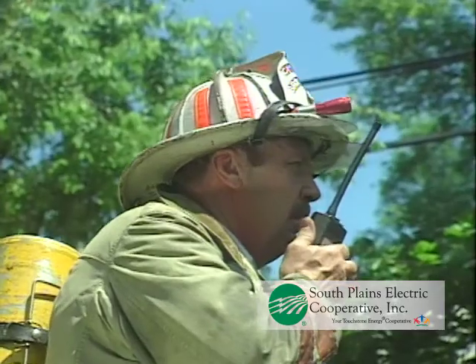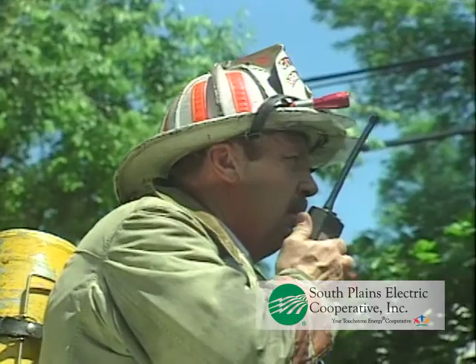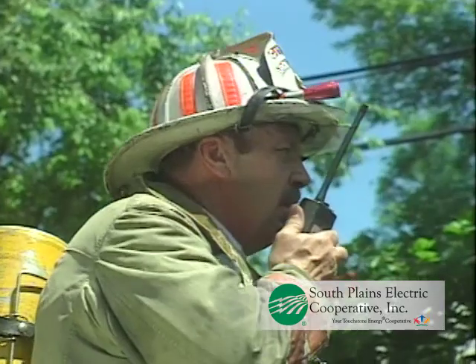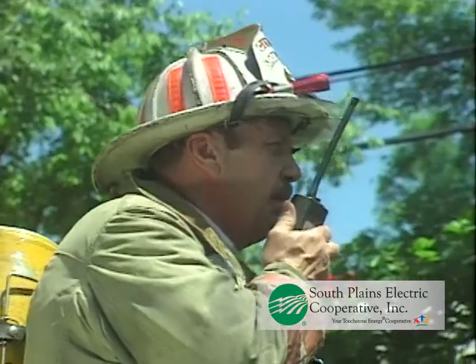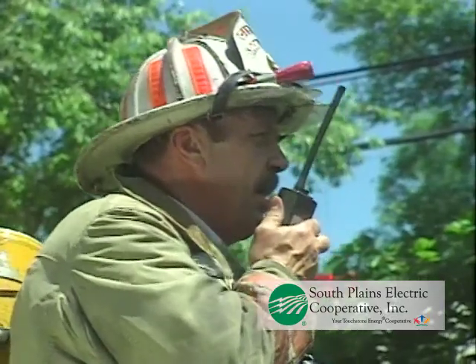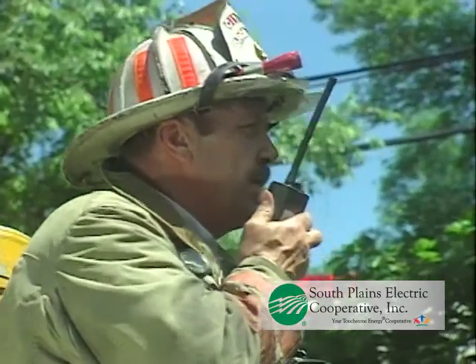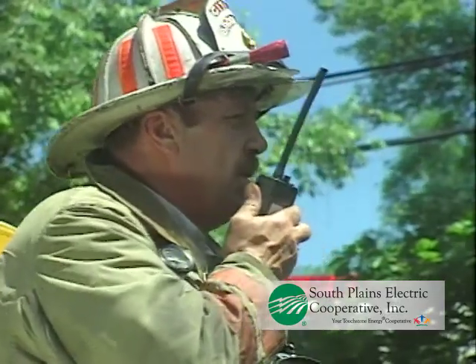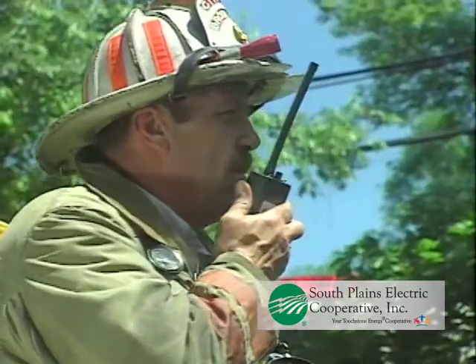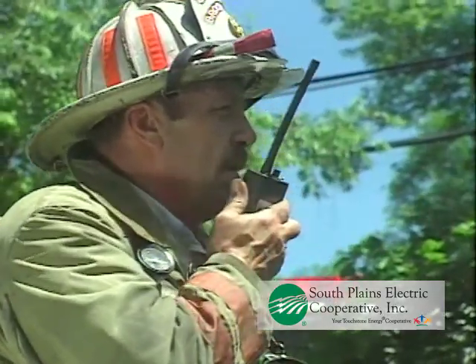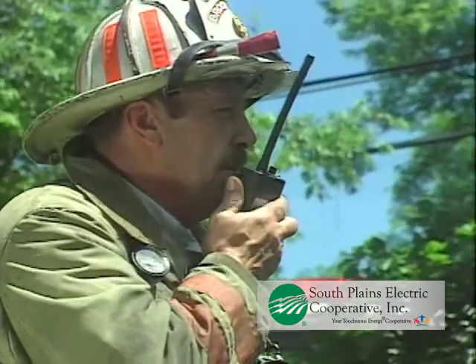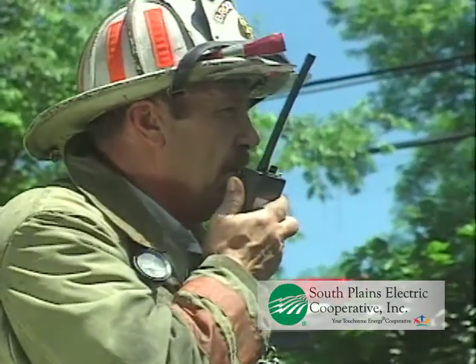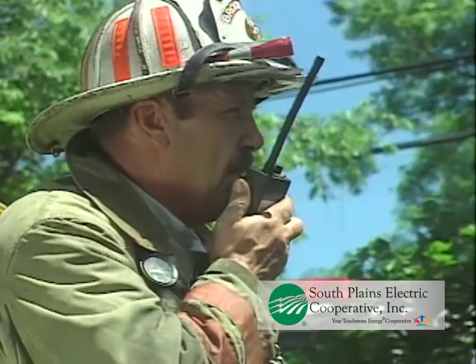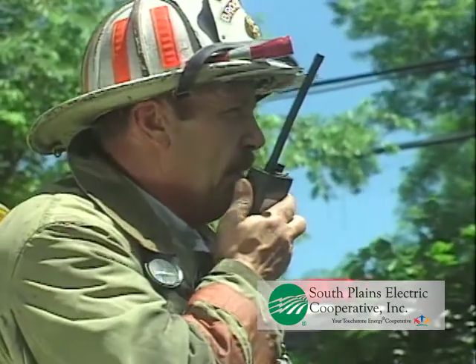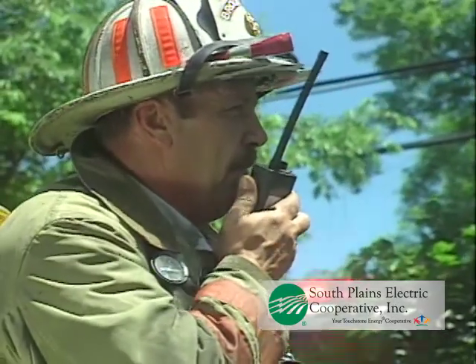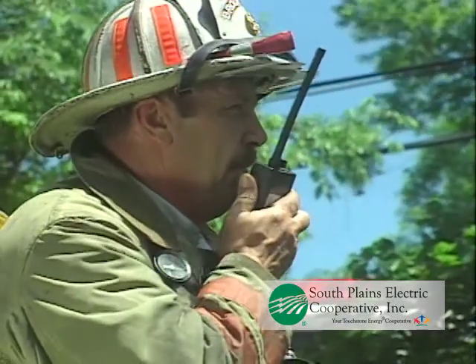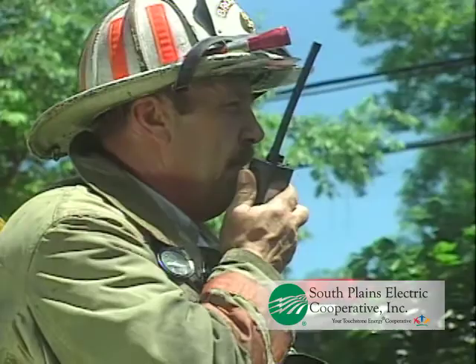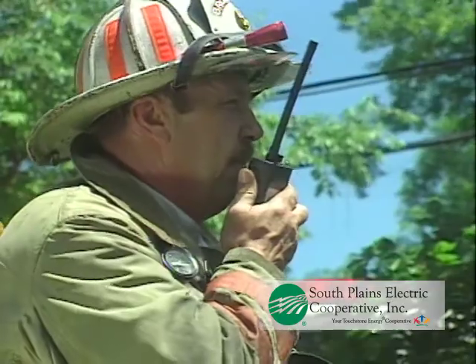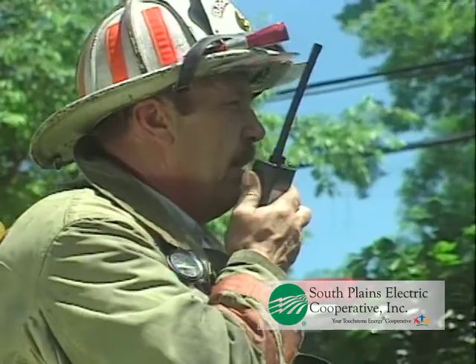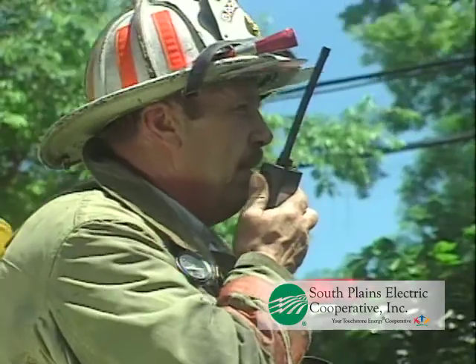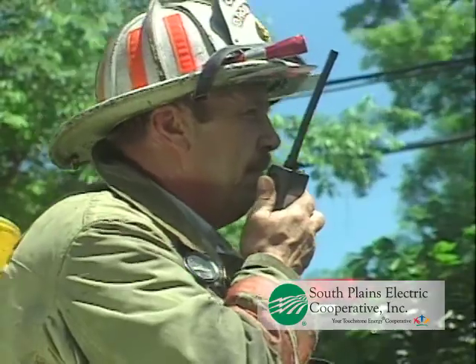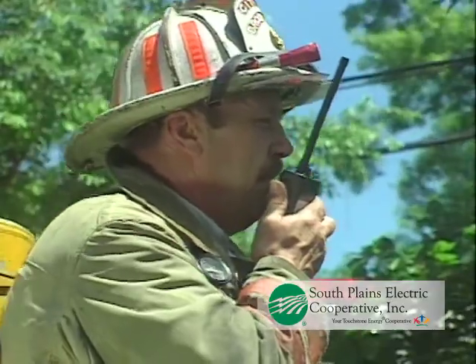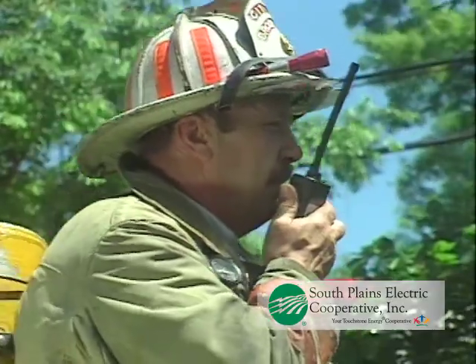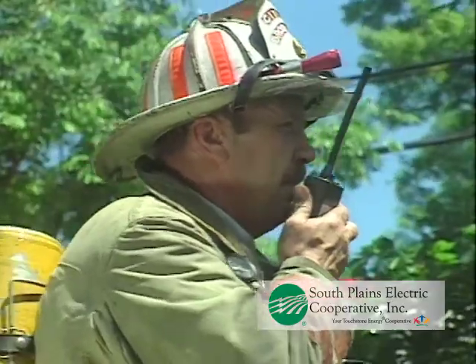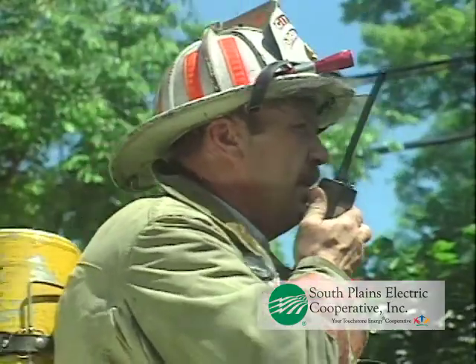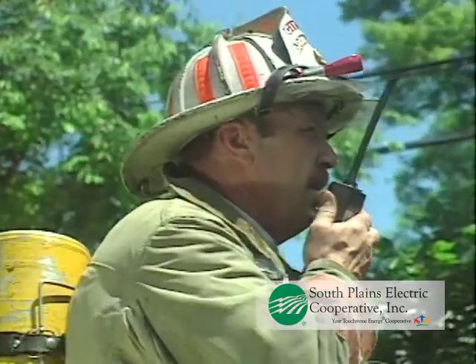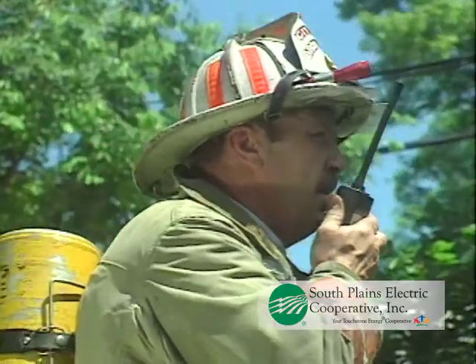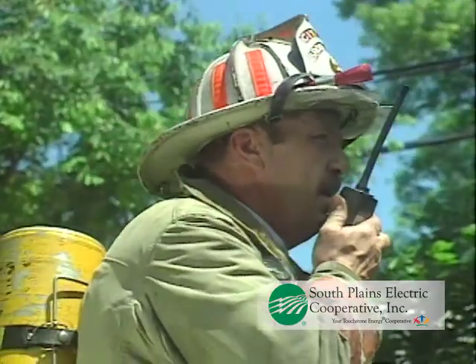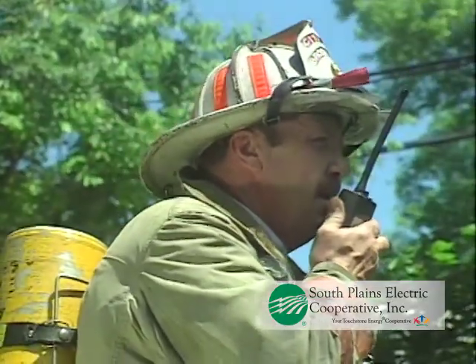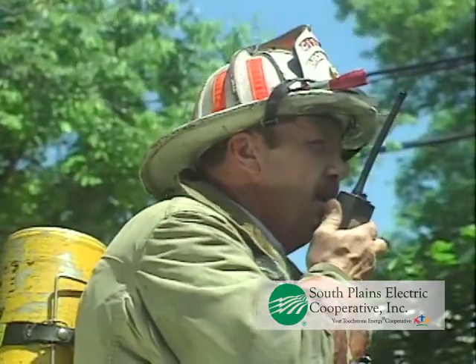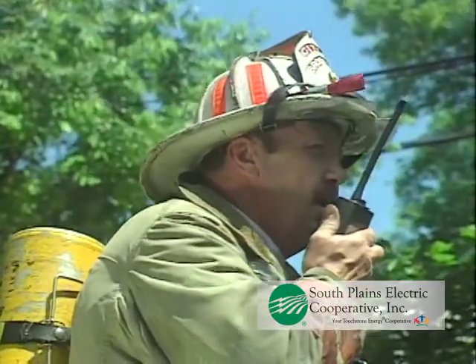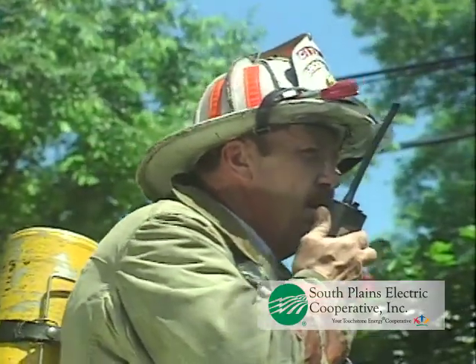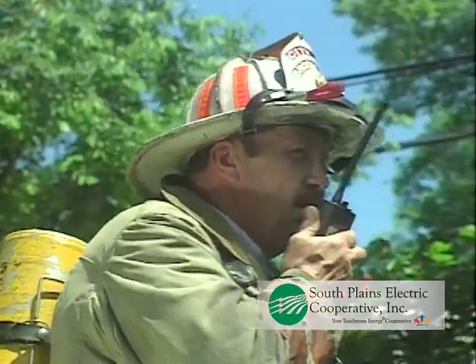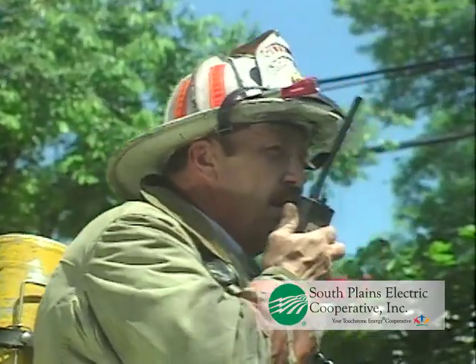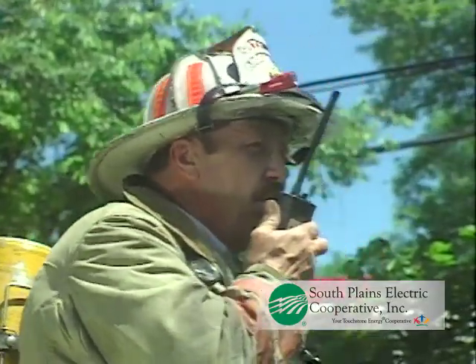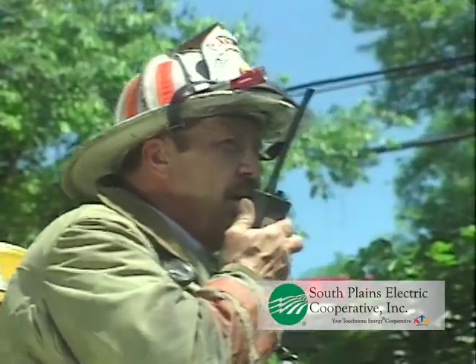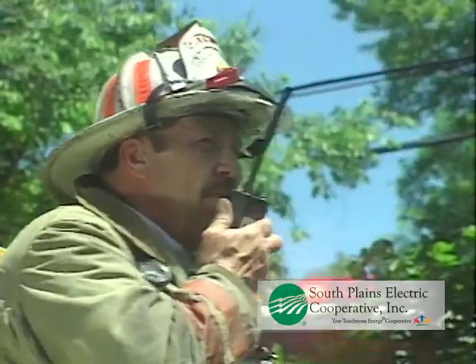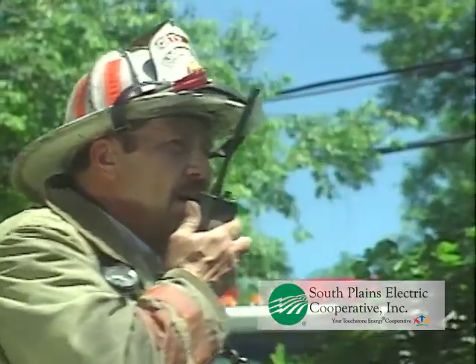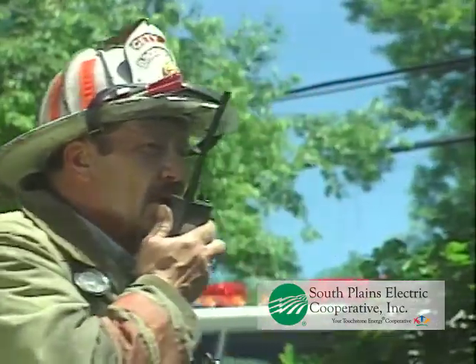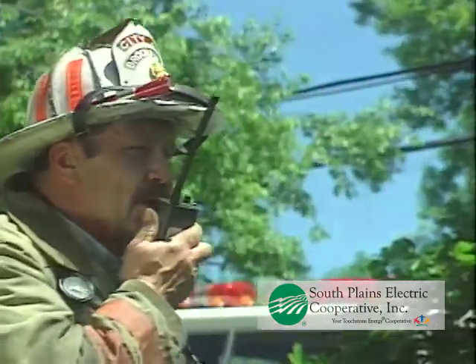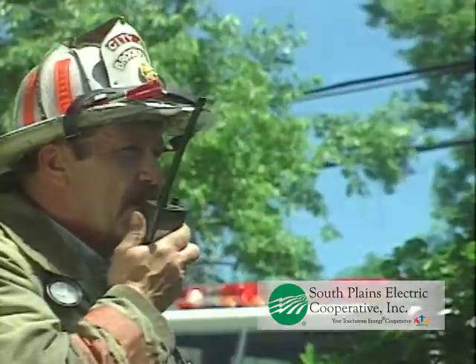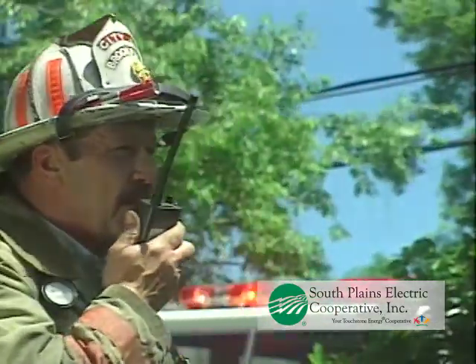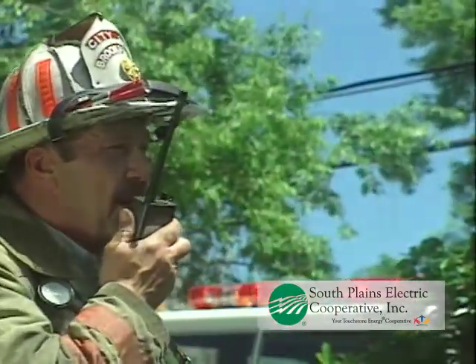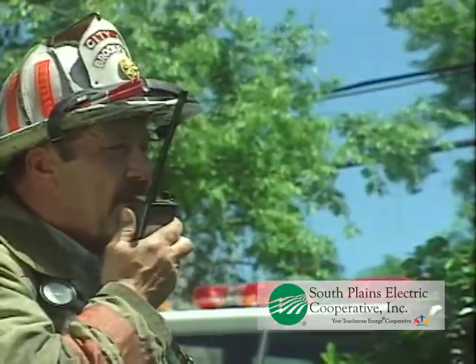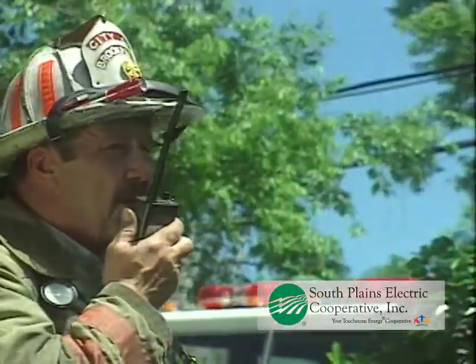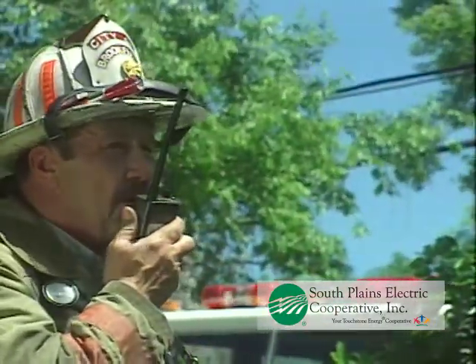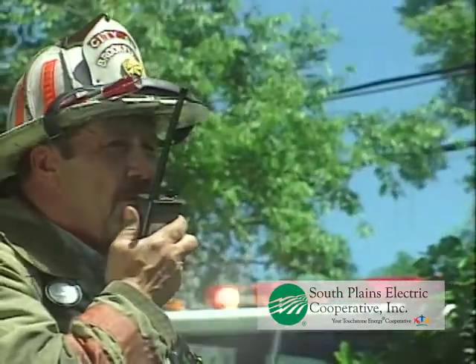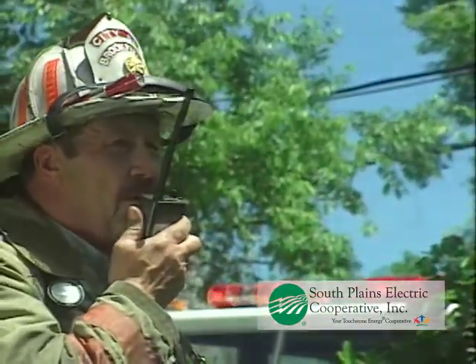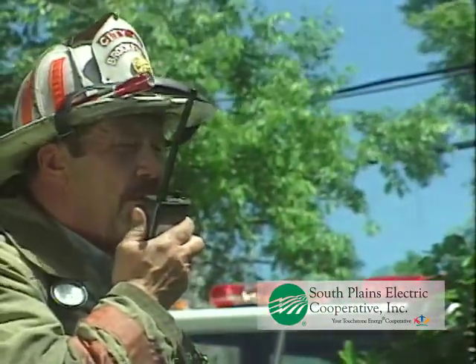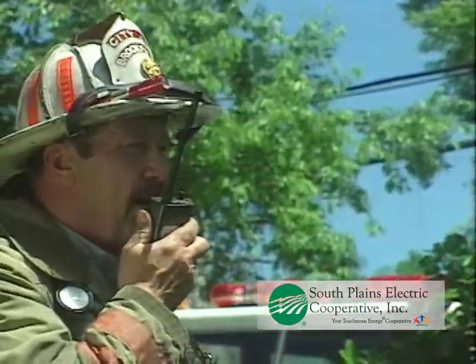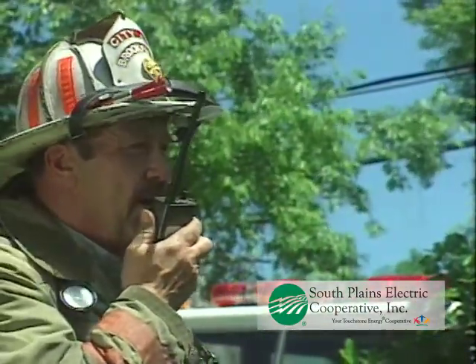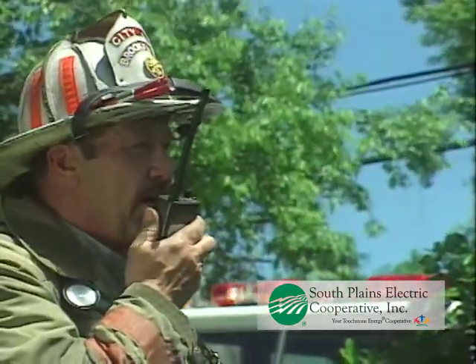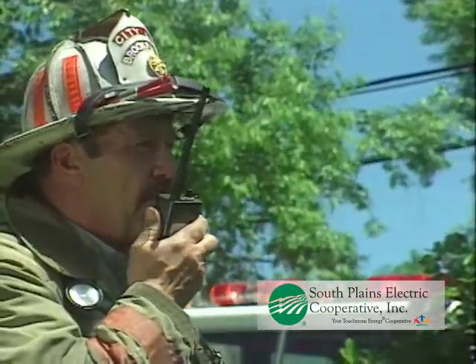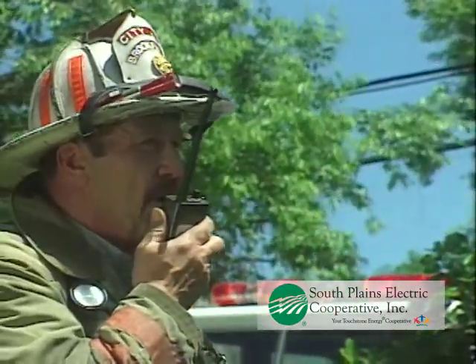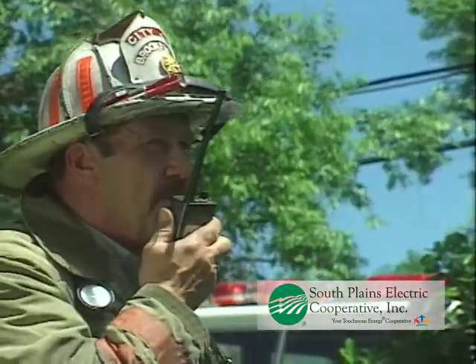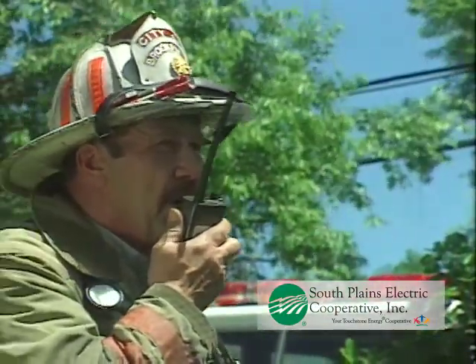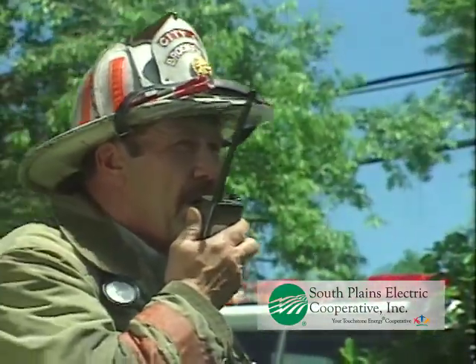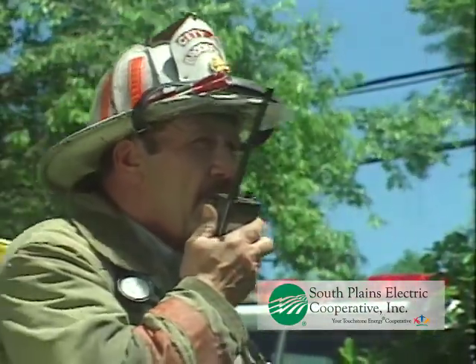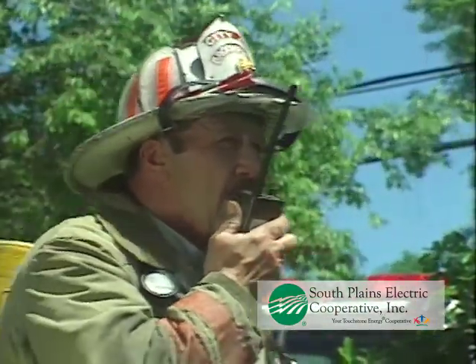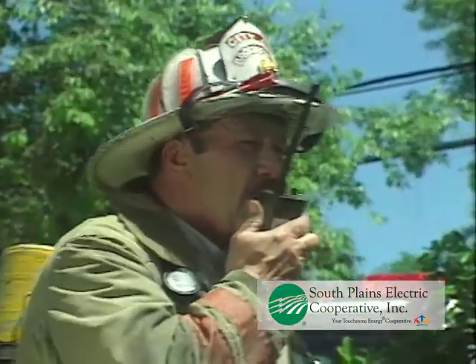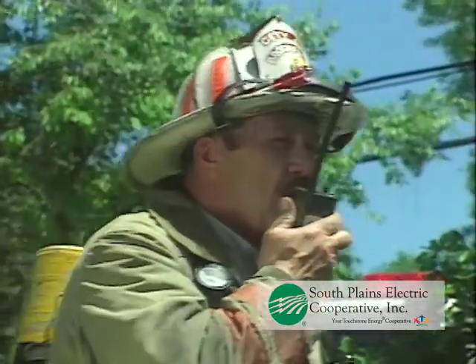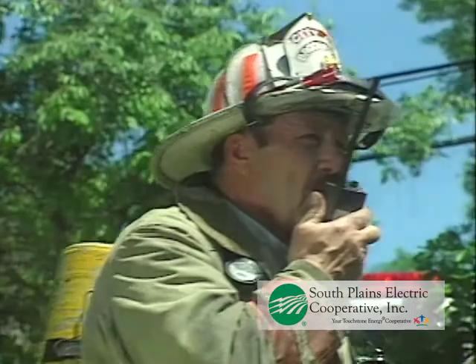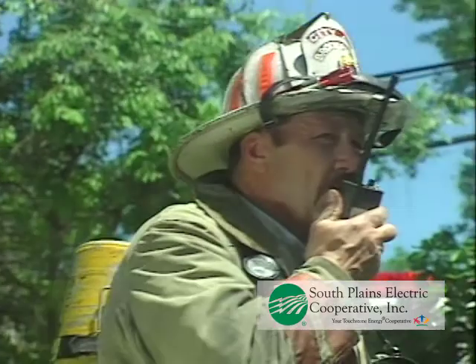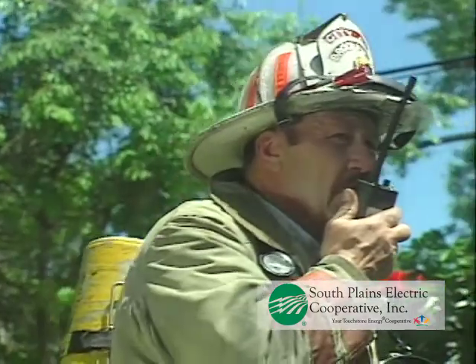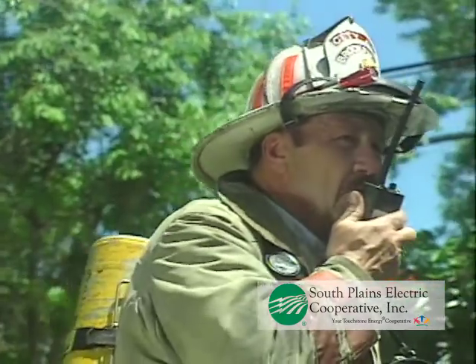Dispatch, we're at 13155 Nelson. Looks like we have an electric substation here. Notified electric company. There is smoke visible.